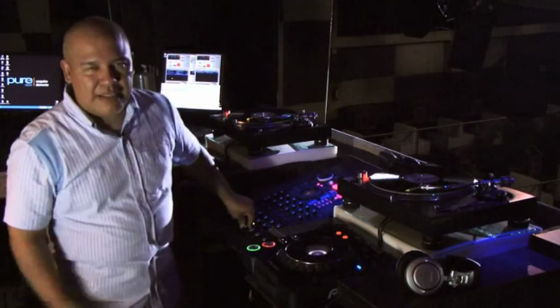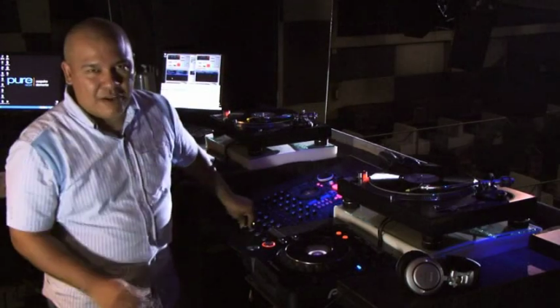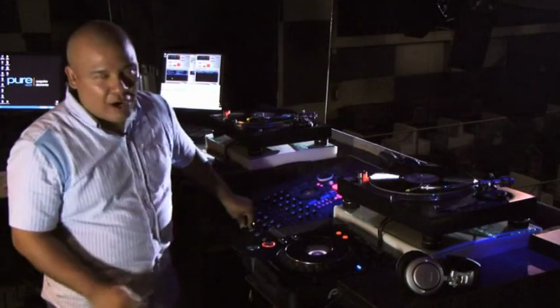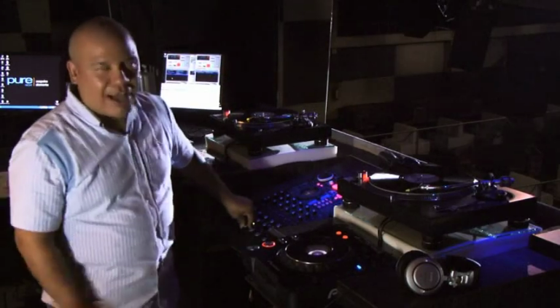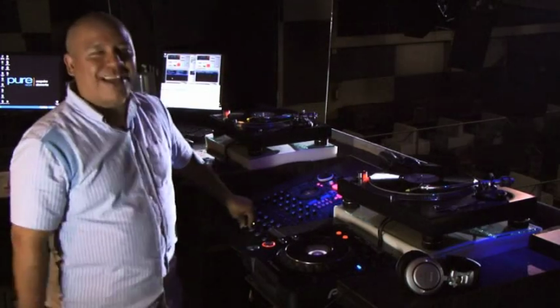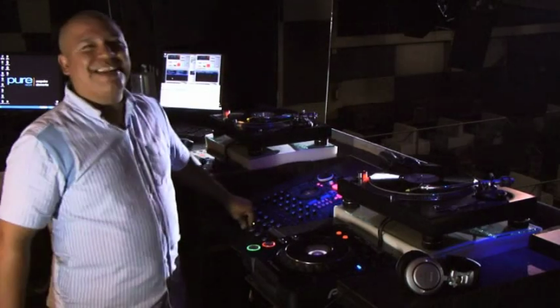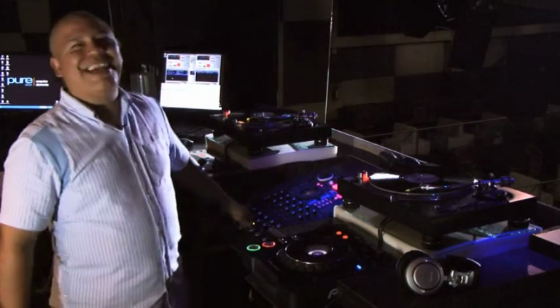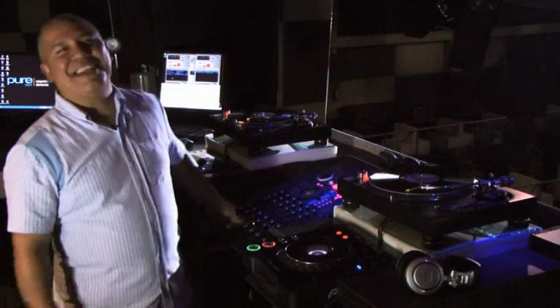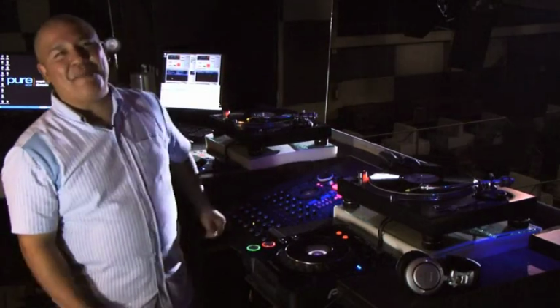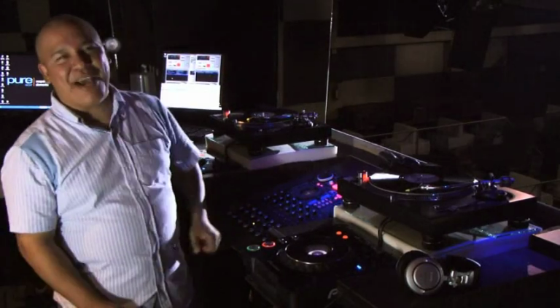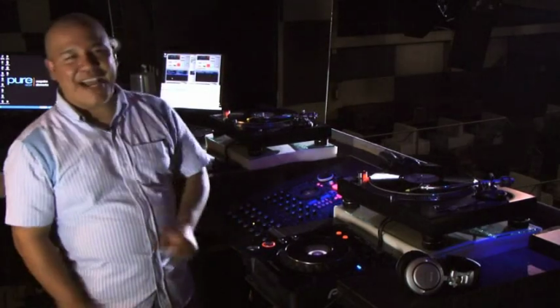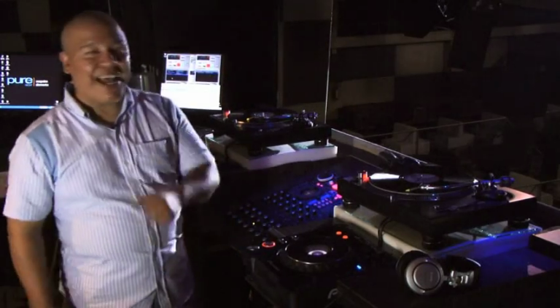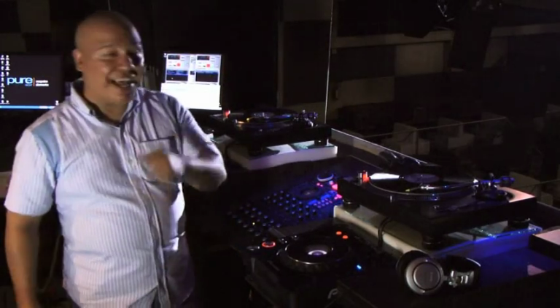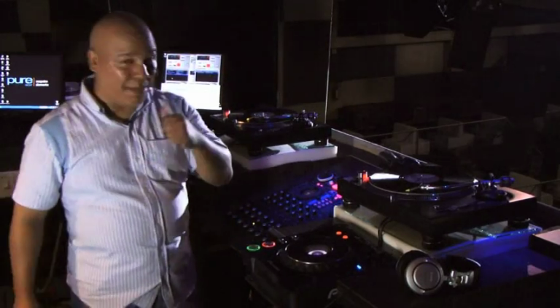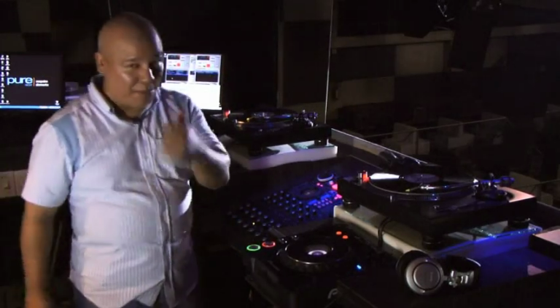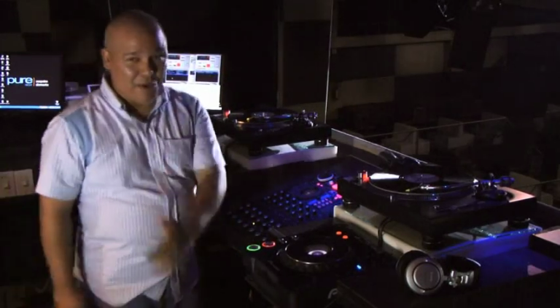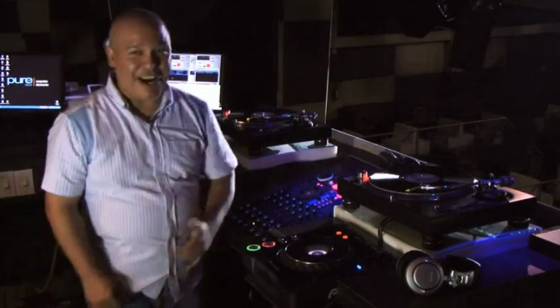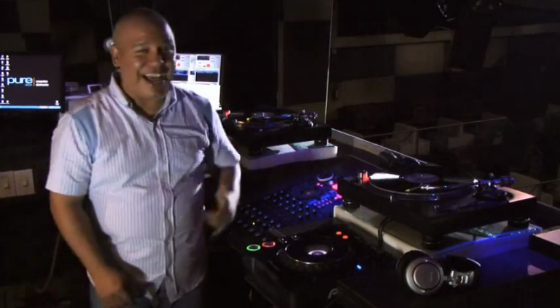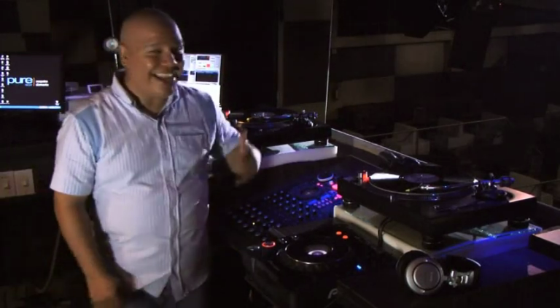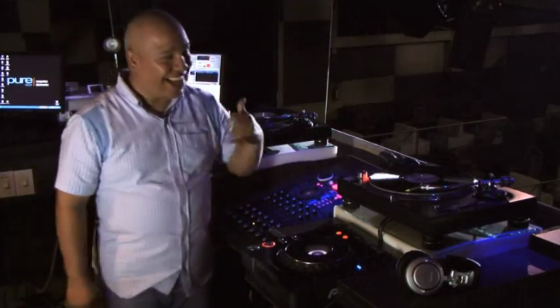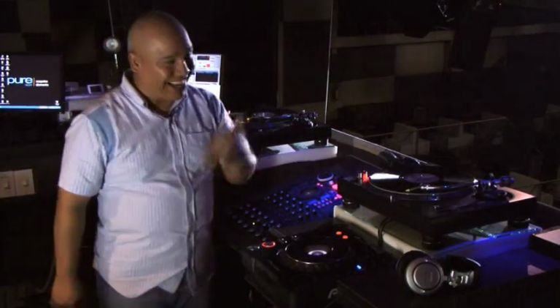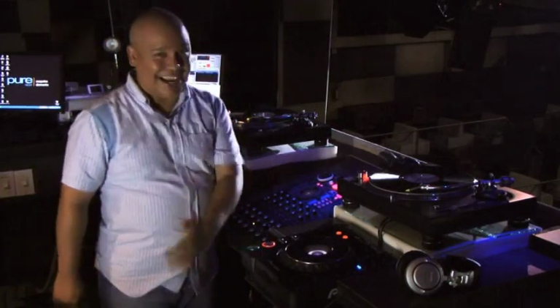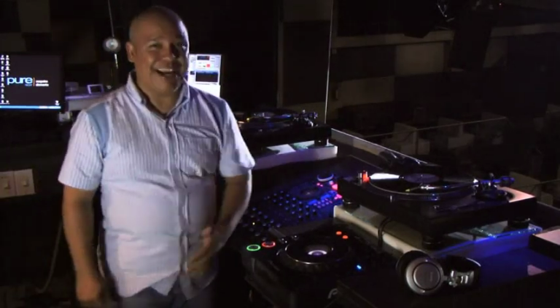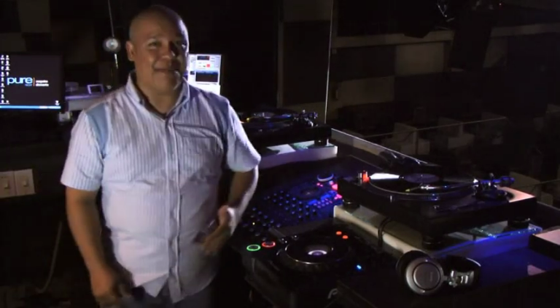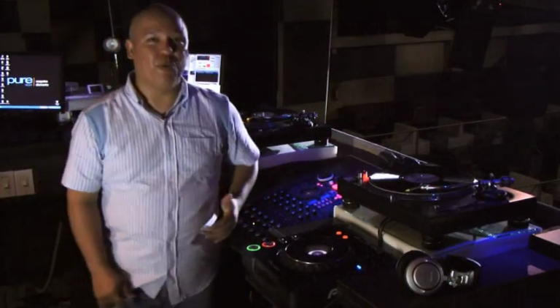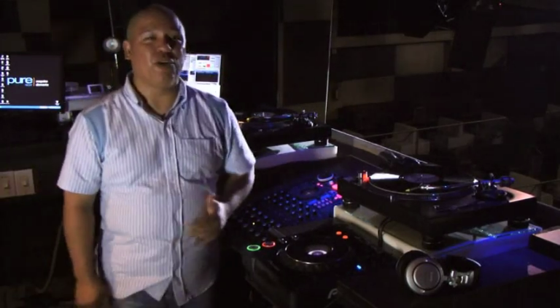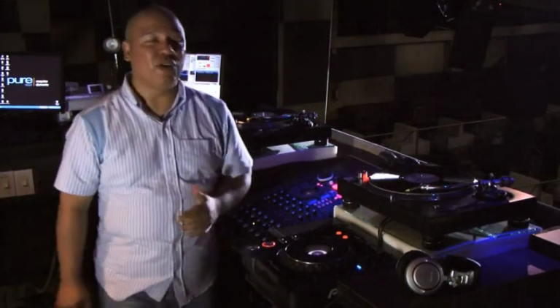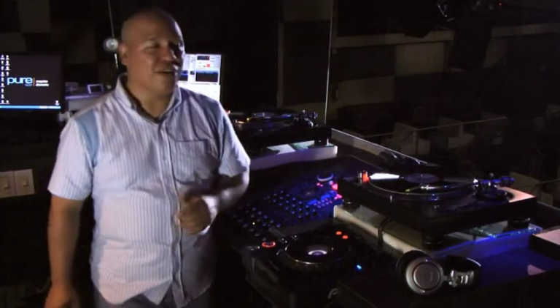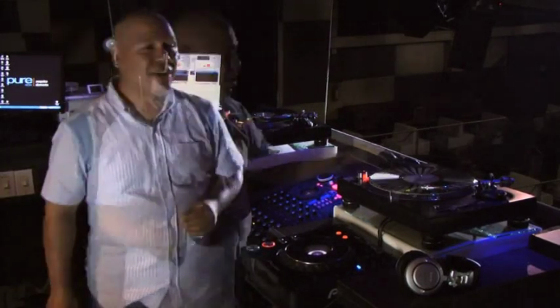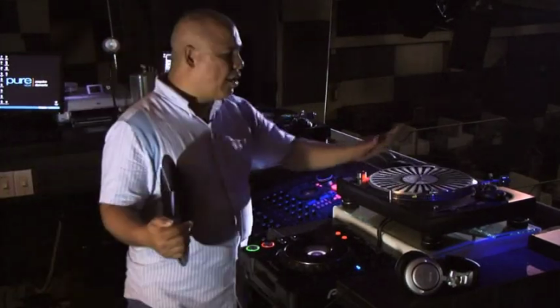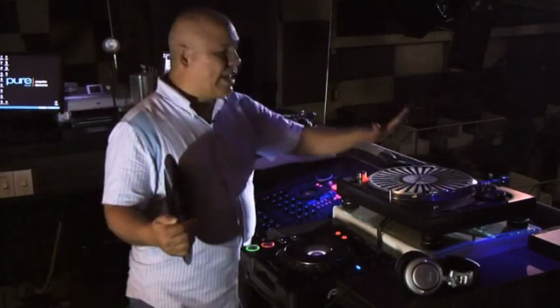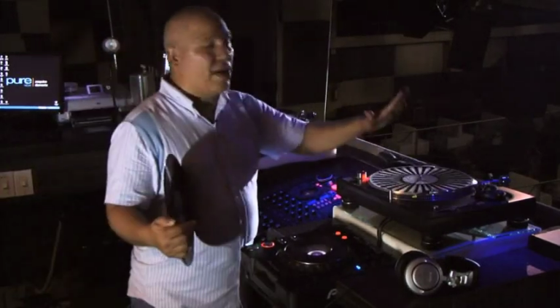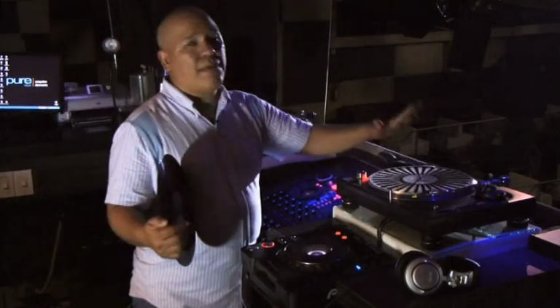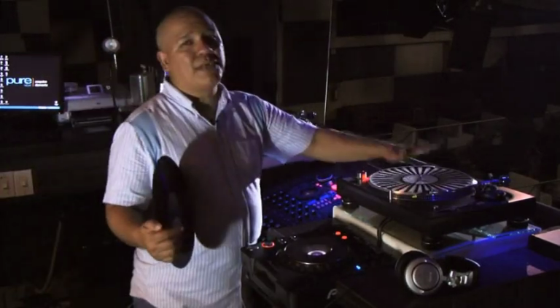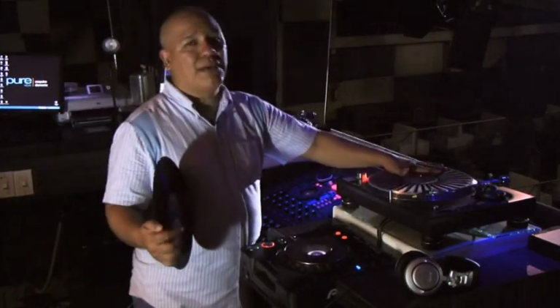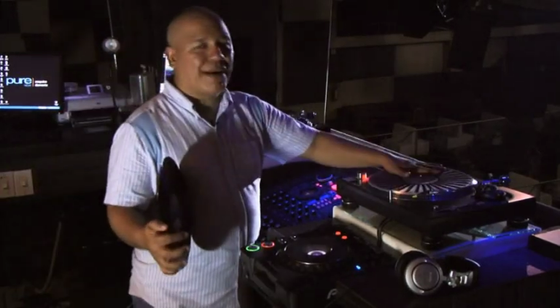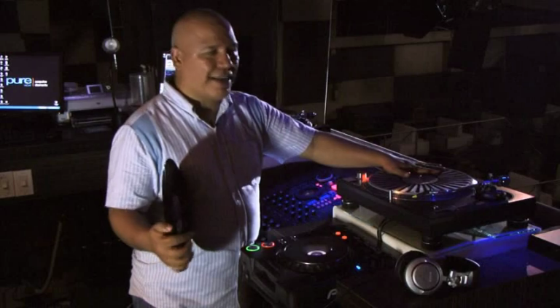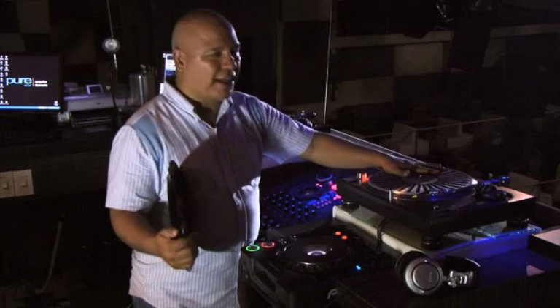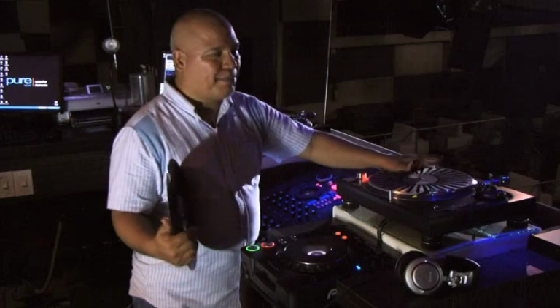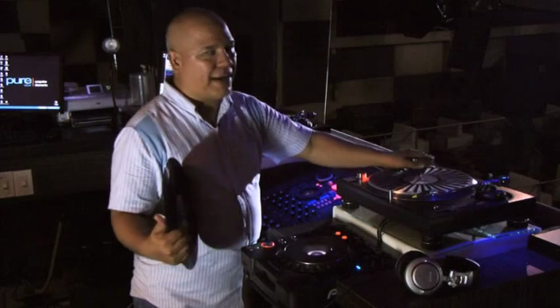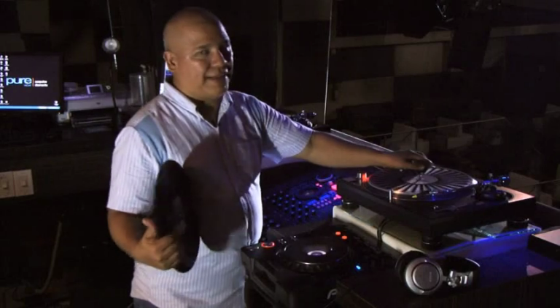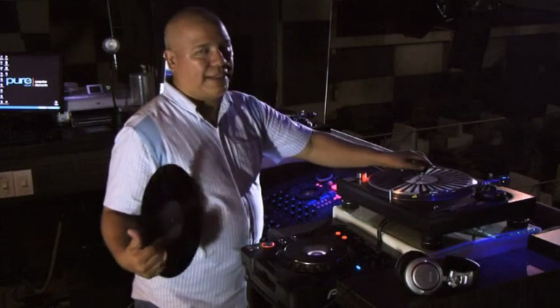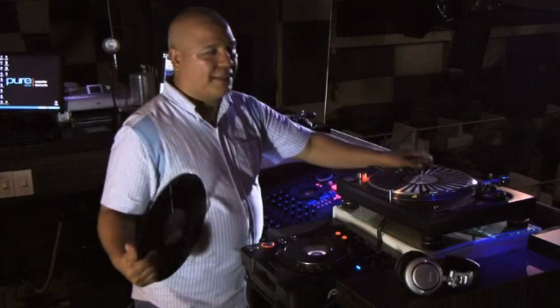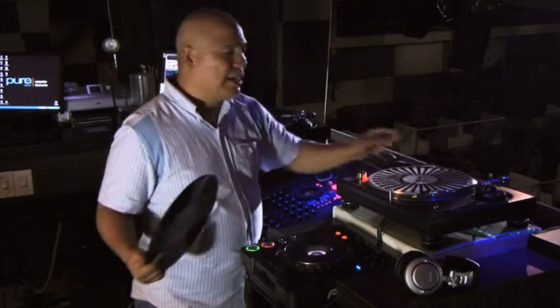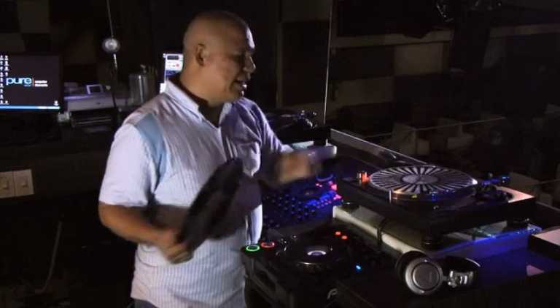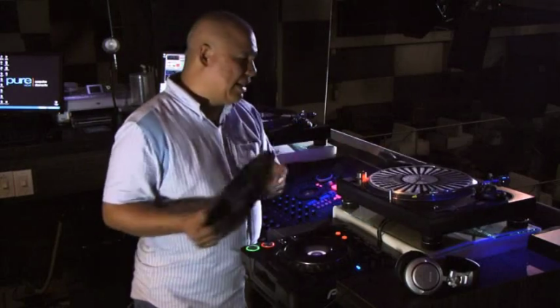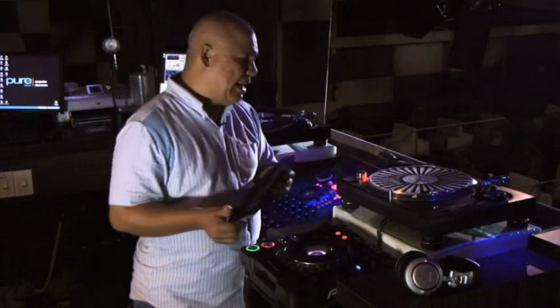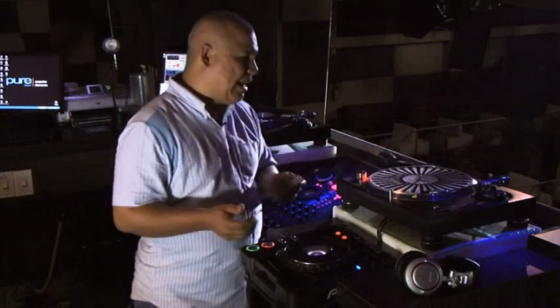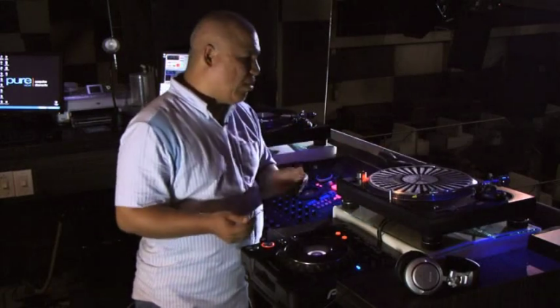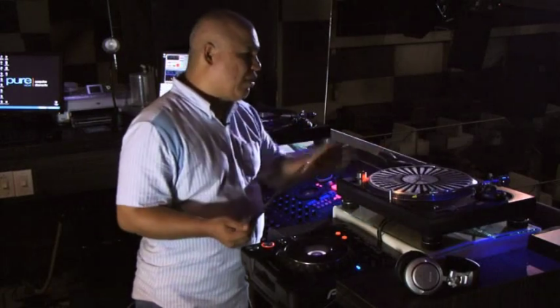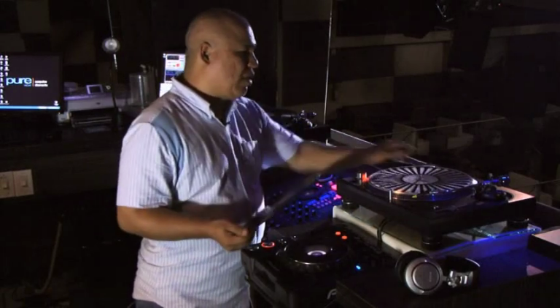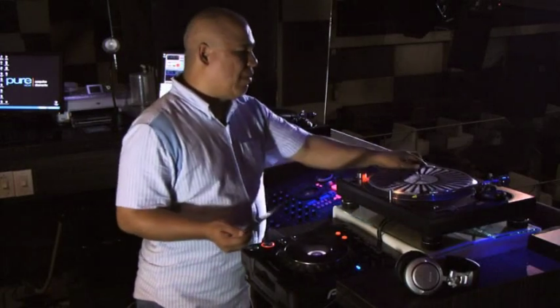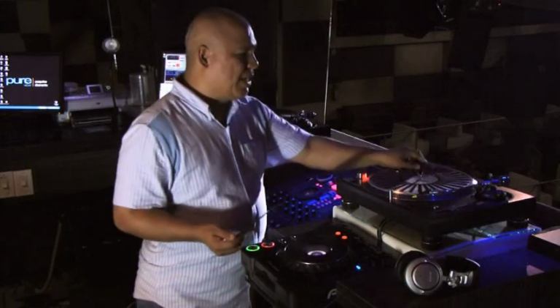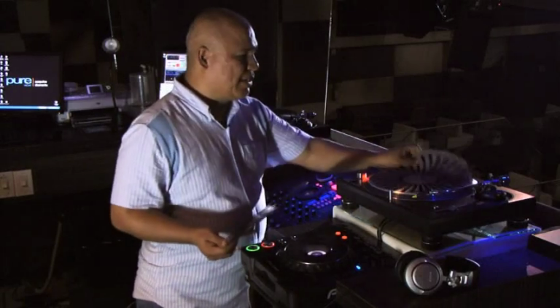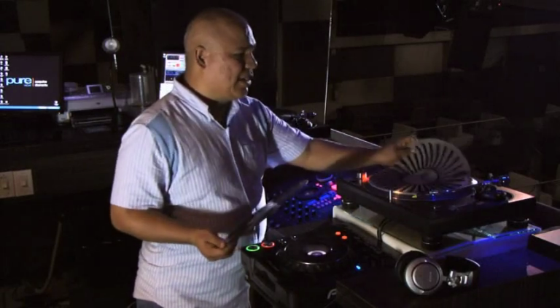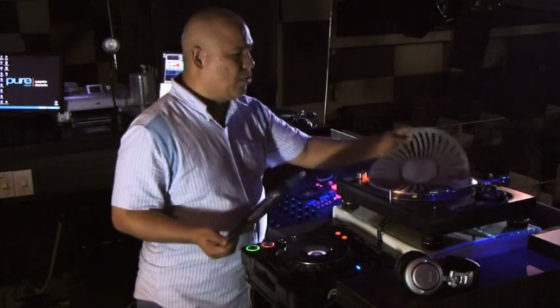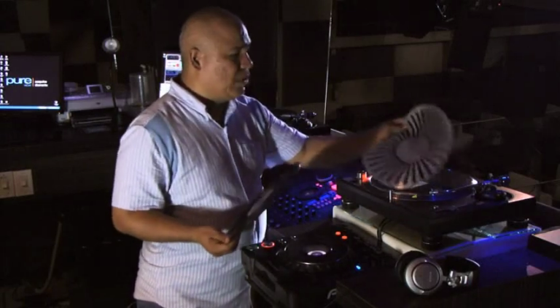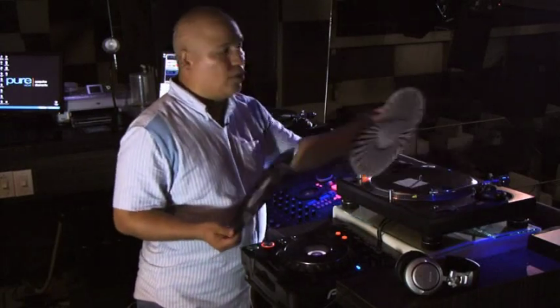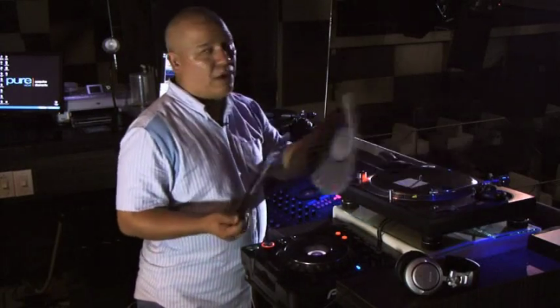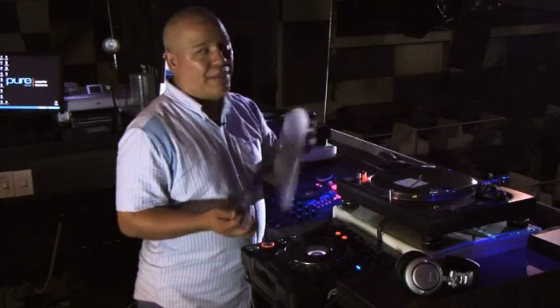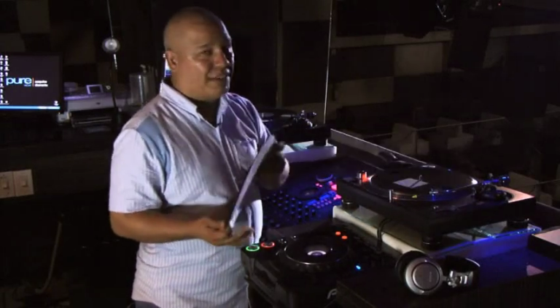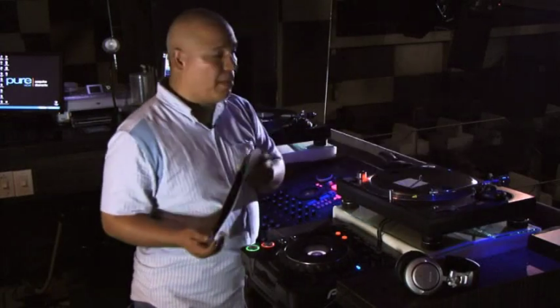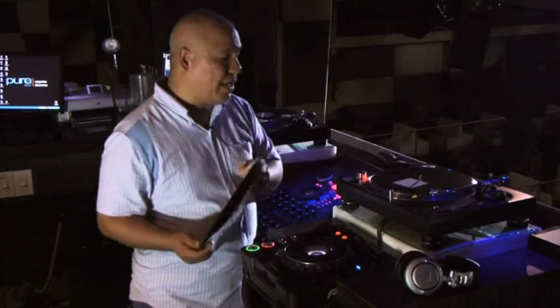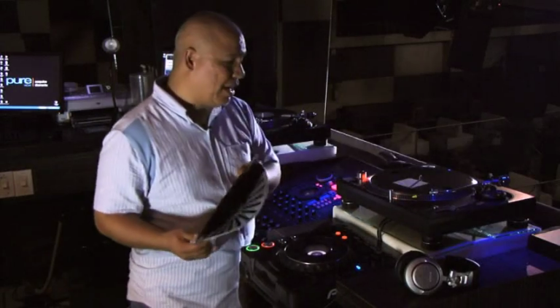Hello, I'm DJ Itamaka in Pure Night, here in Acapulco, and now we're going to talk about the parts of a tornamesa — a tornamesa of vinyl.